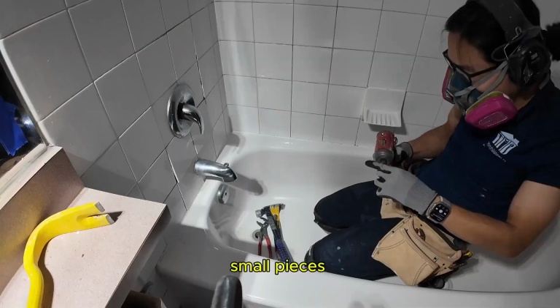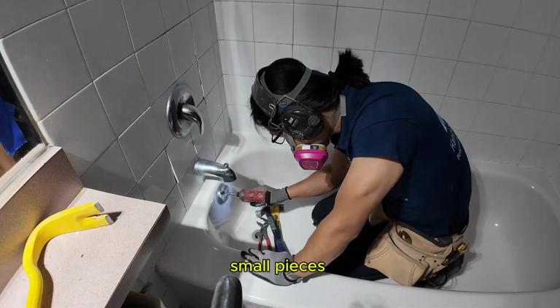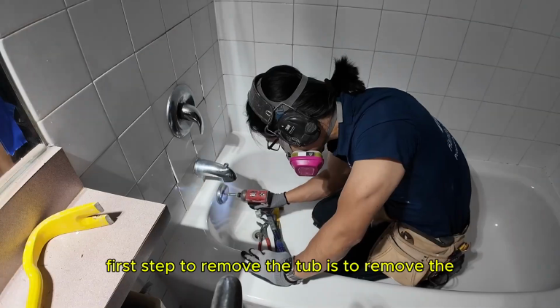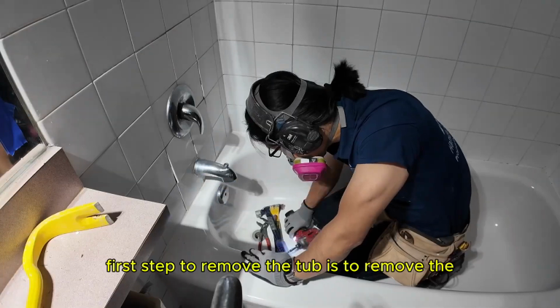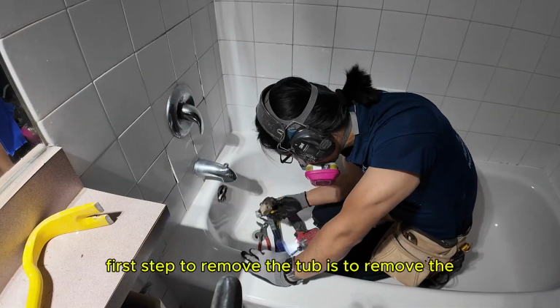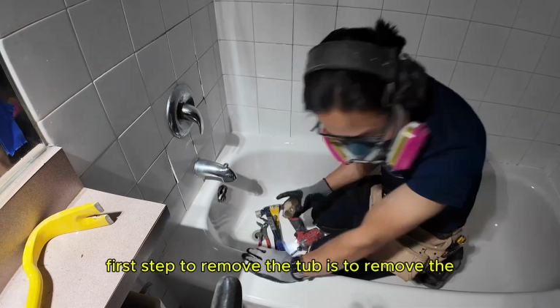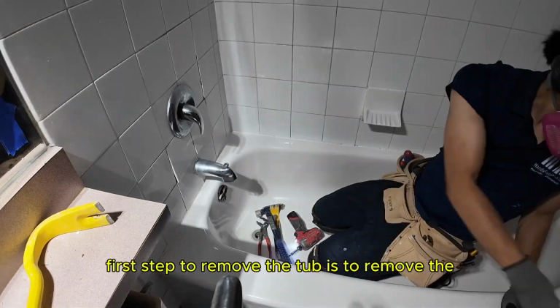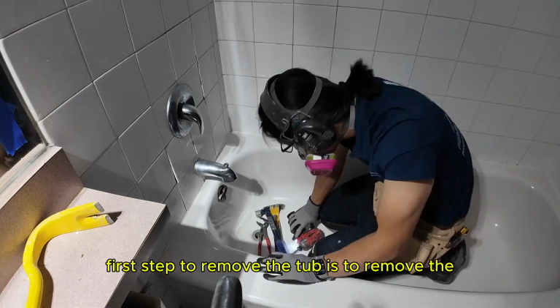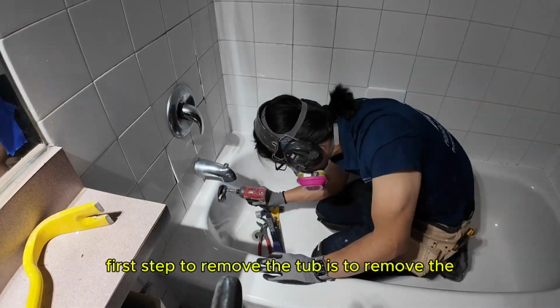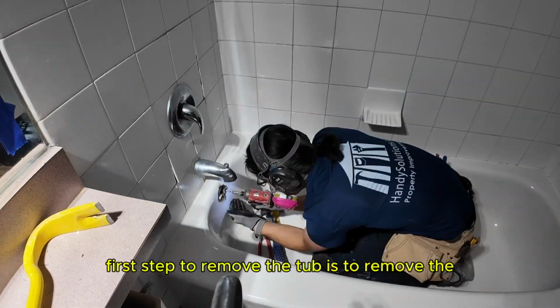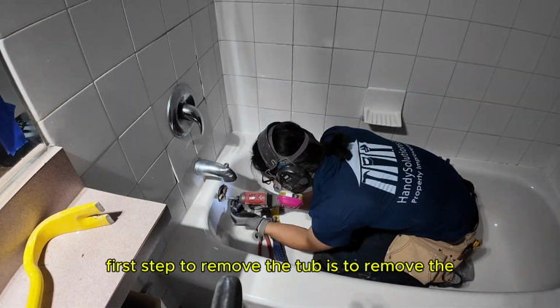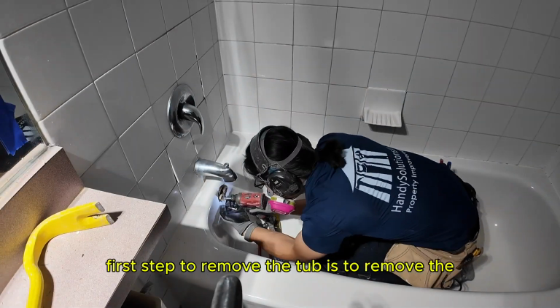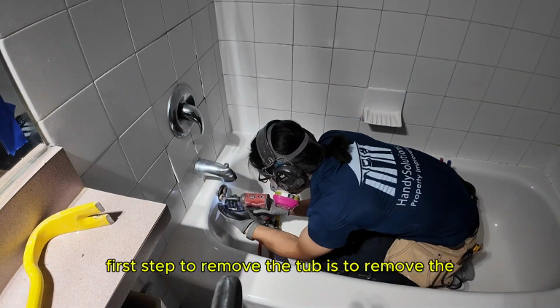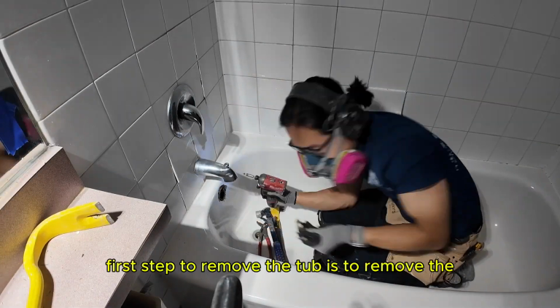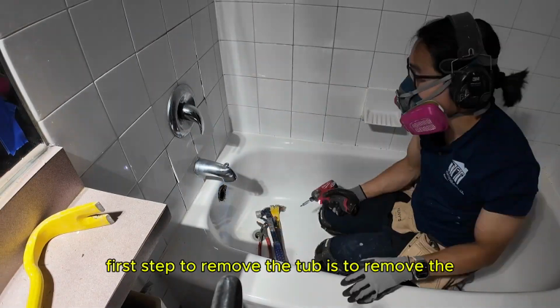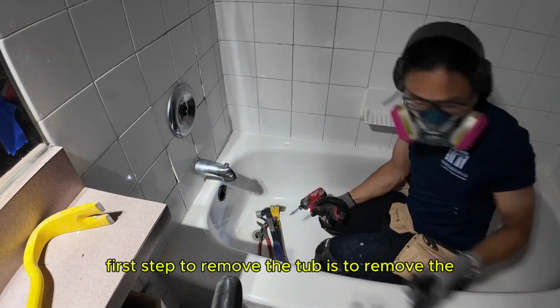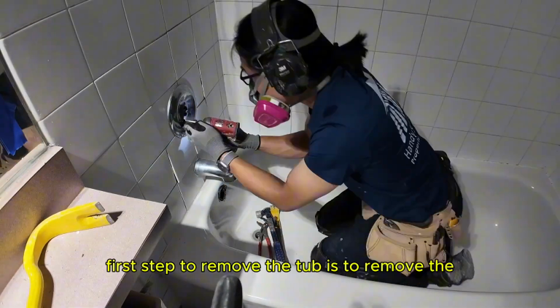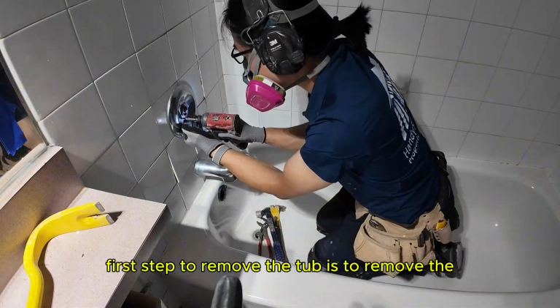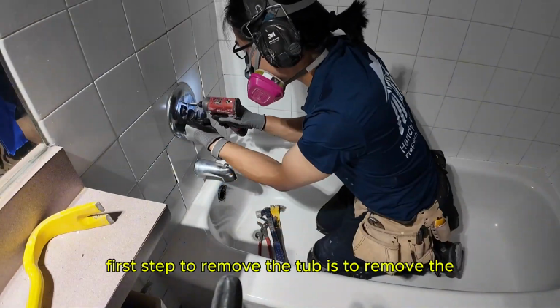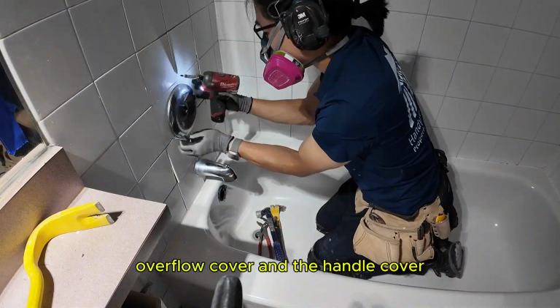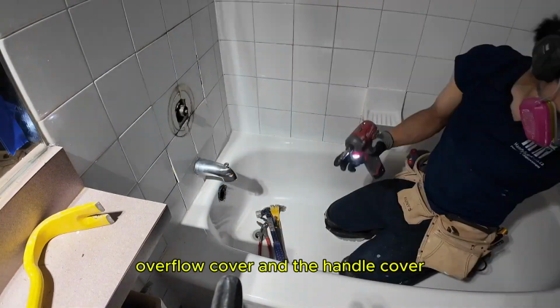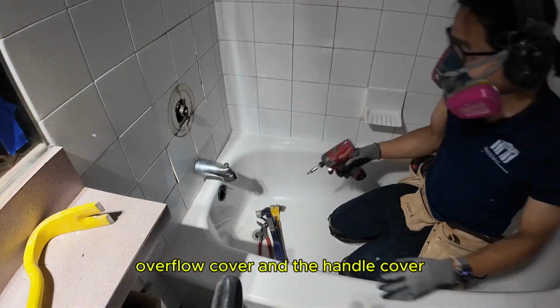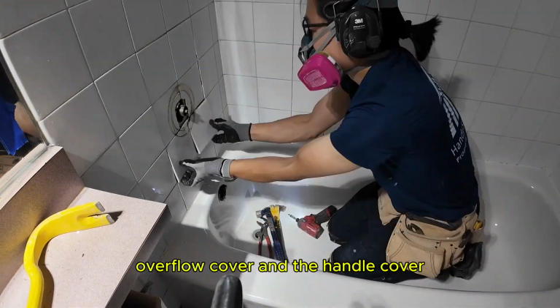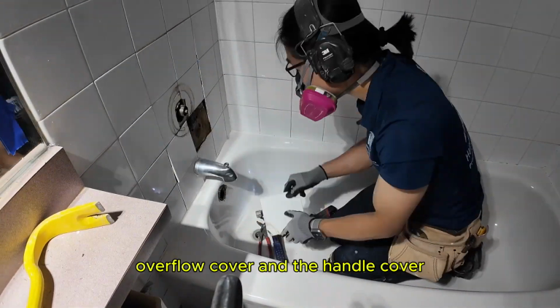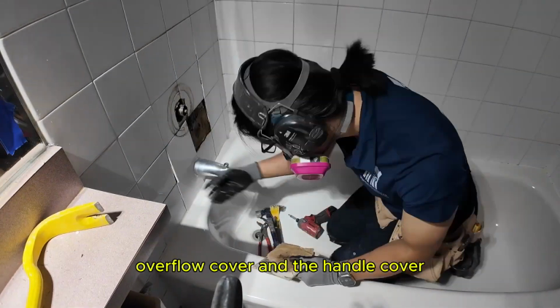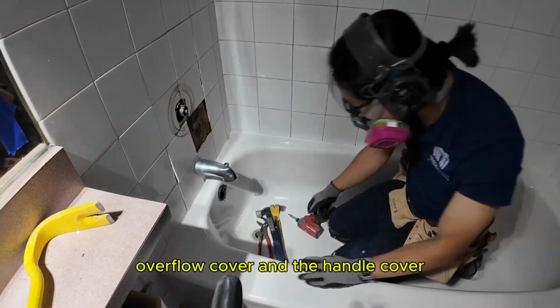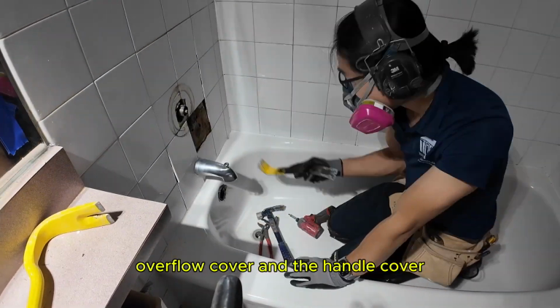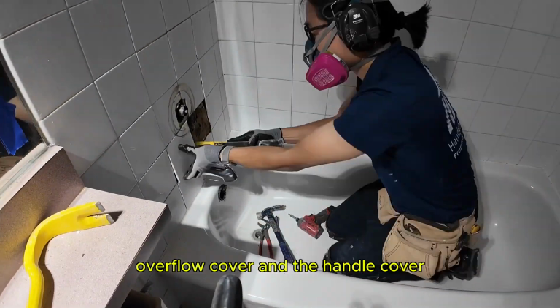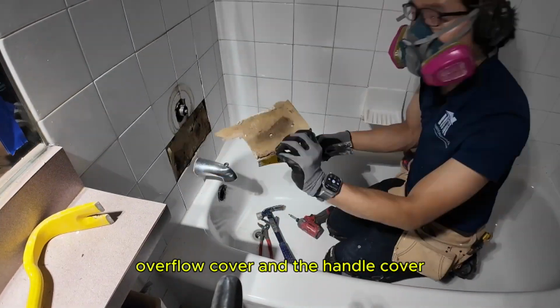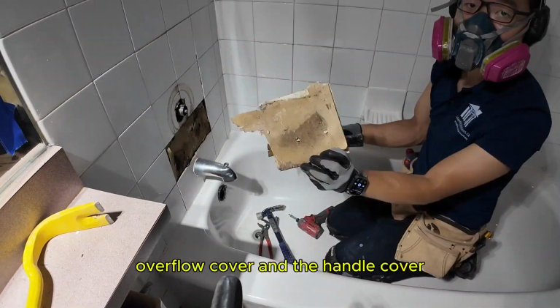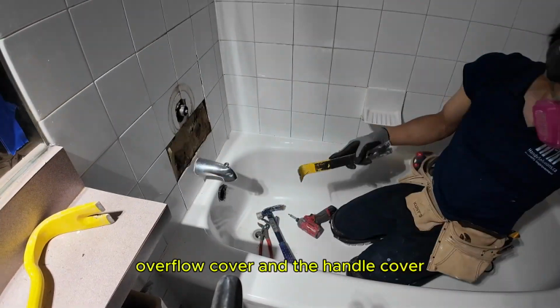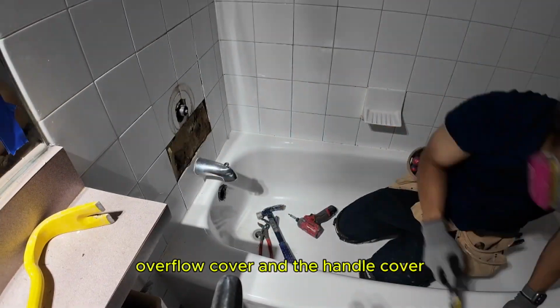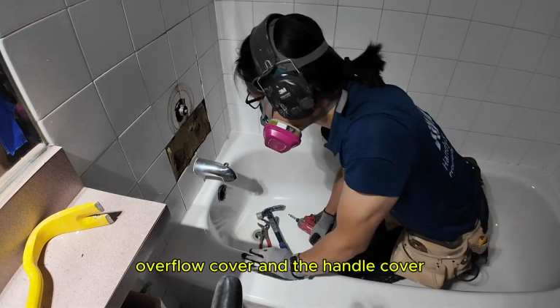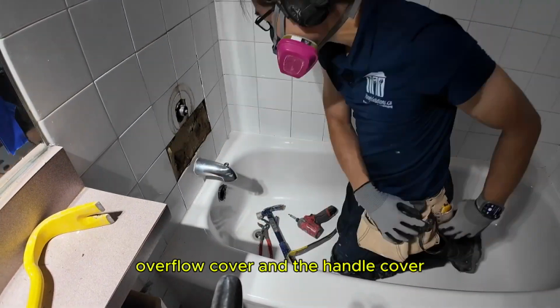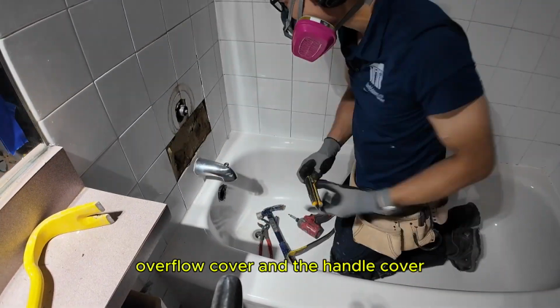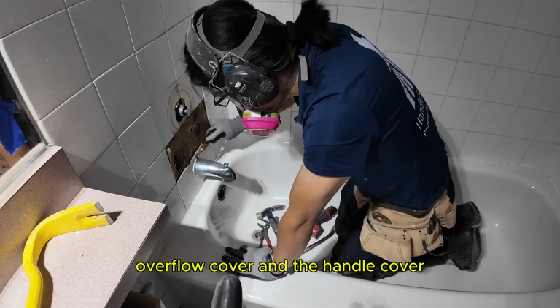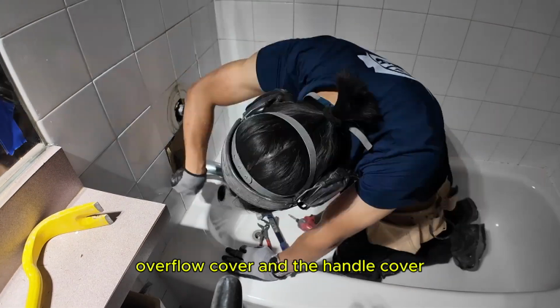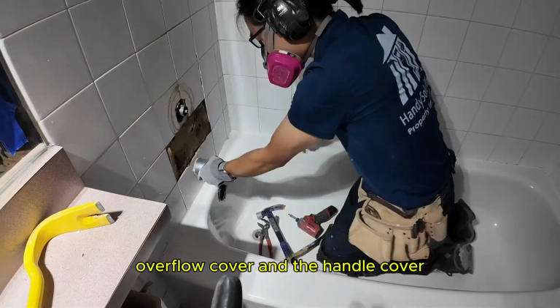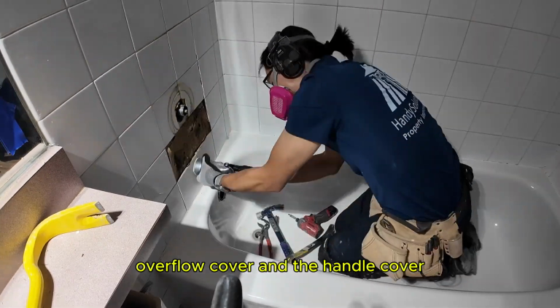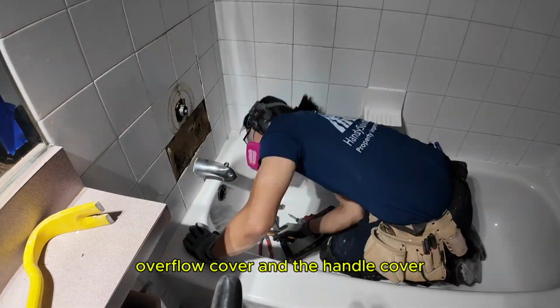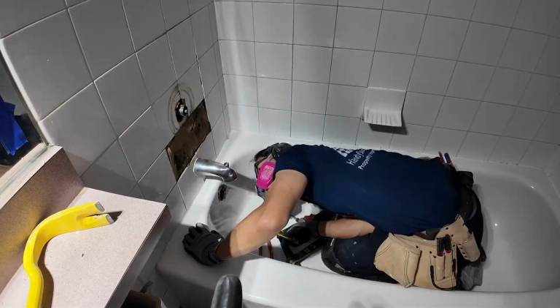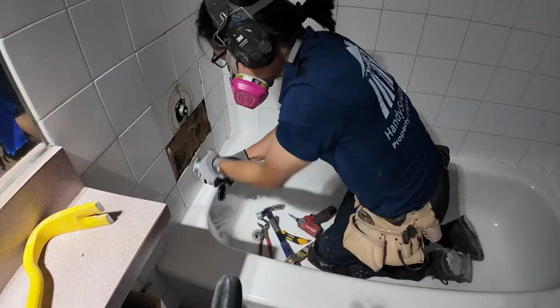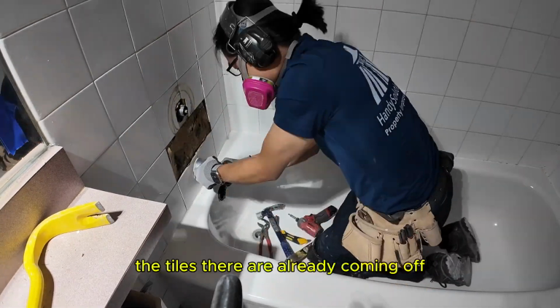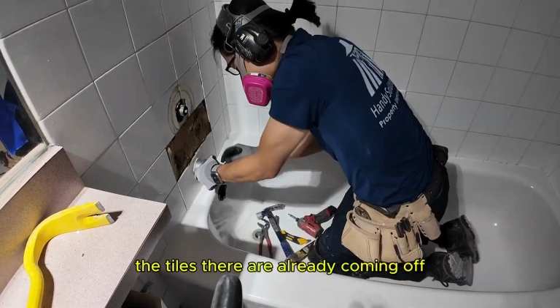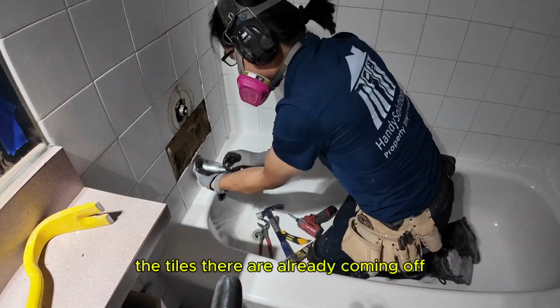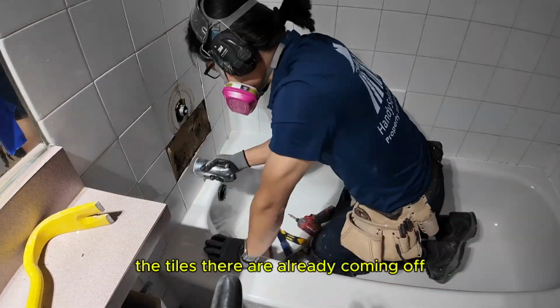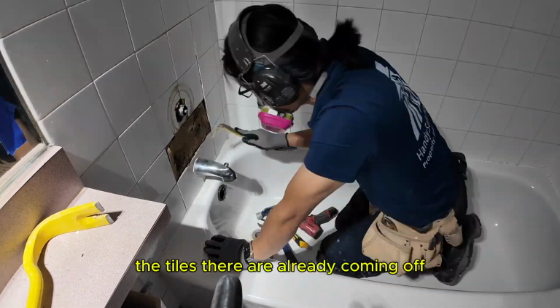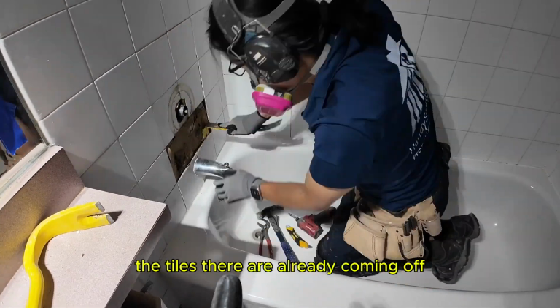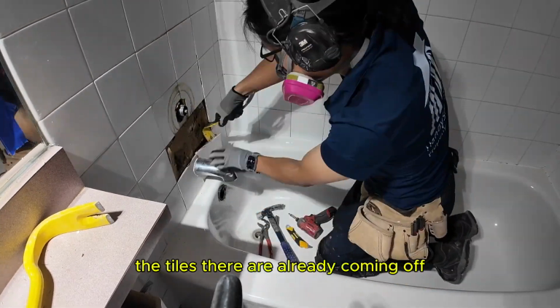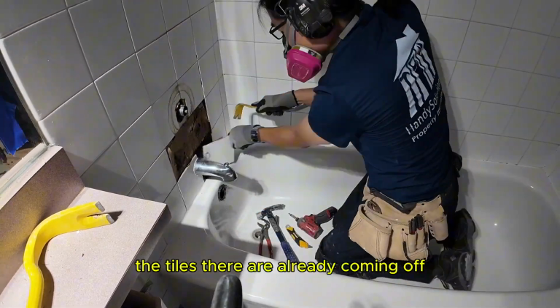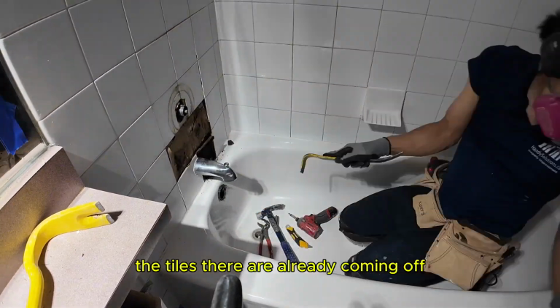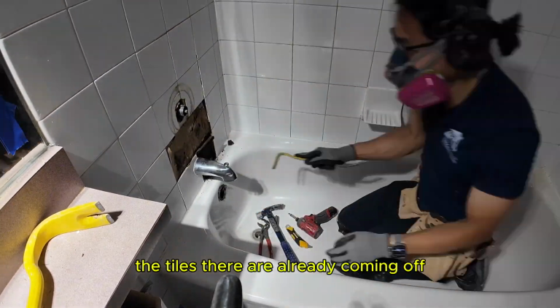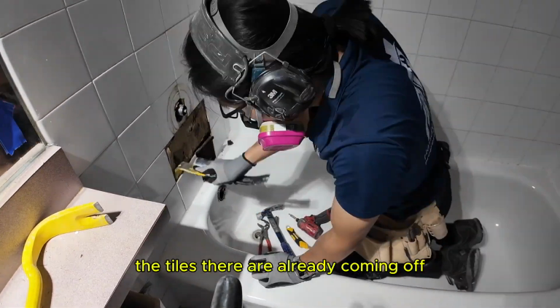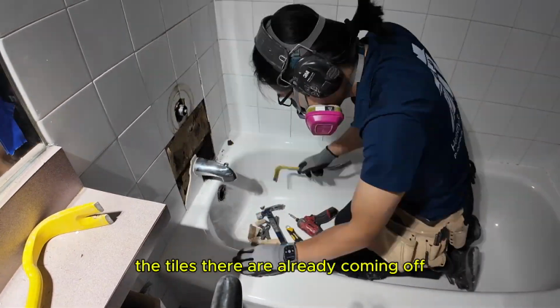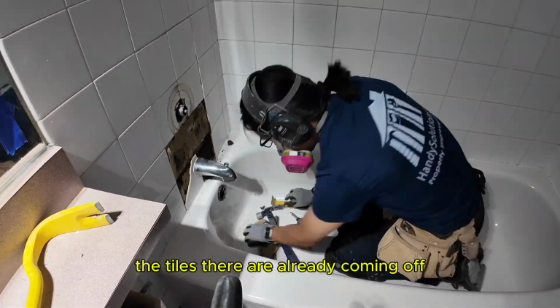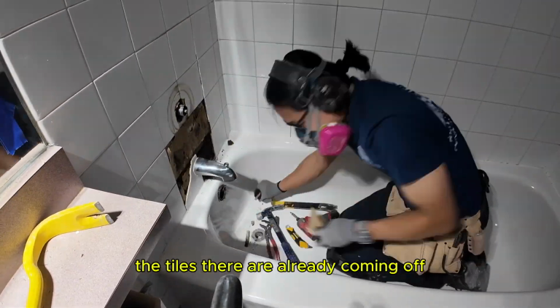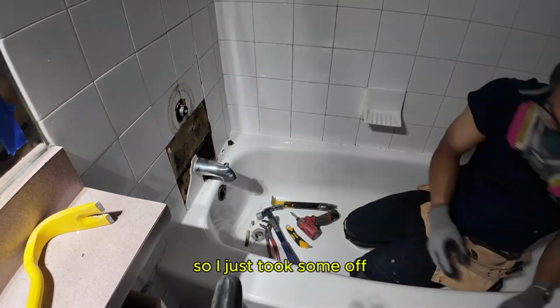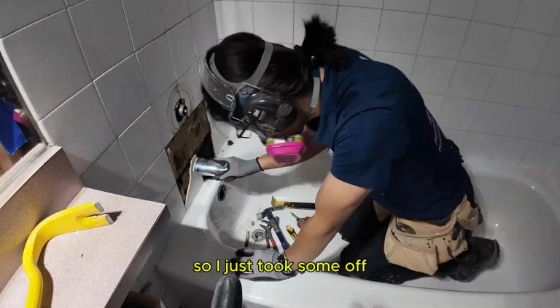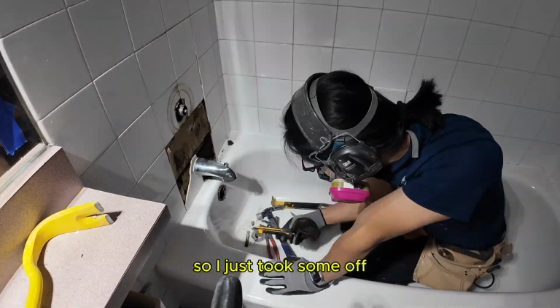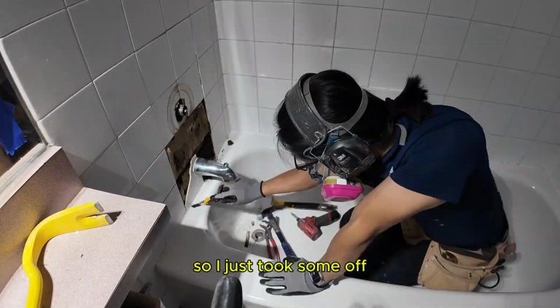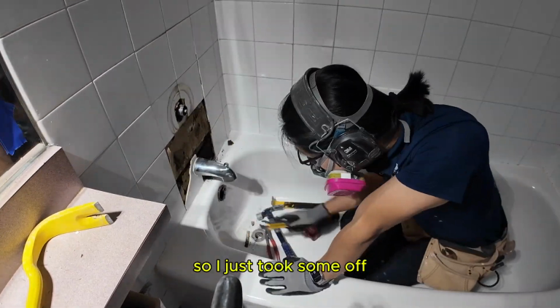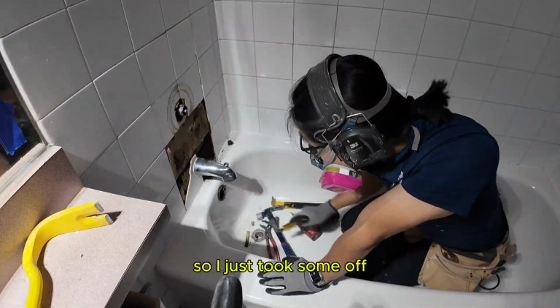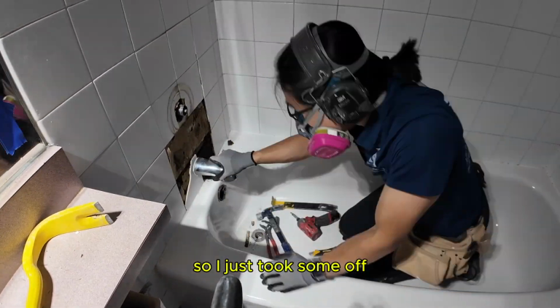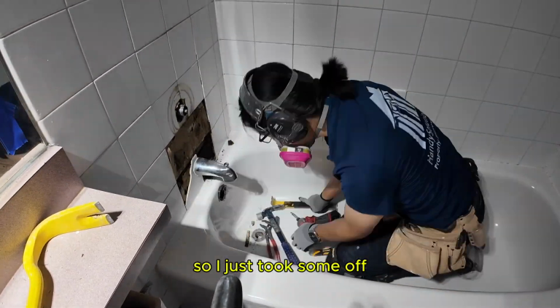The first step to remove the top is to remove the overflow cover and the handle cover. The tiles there are already coming off so I just took them off.